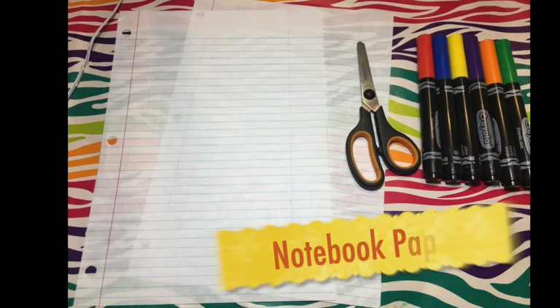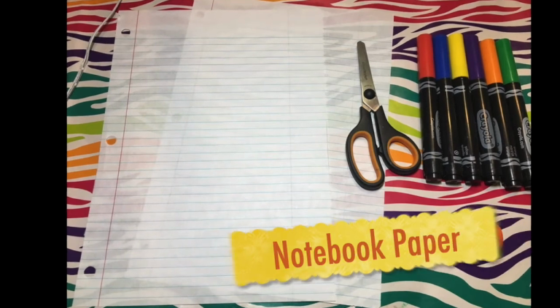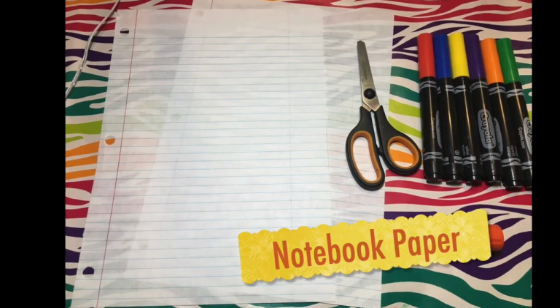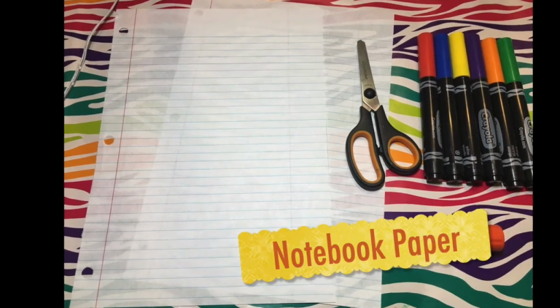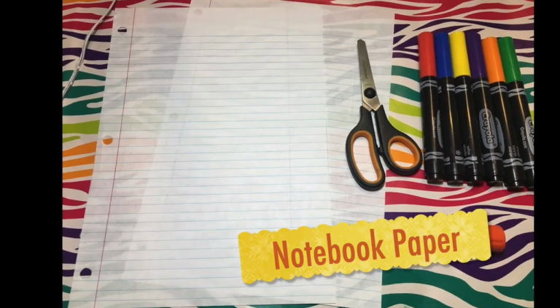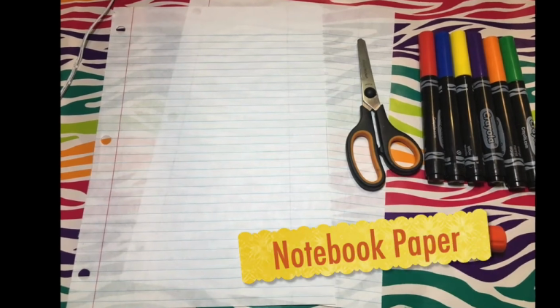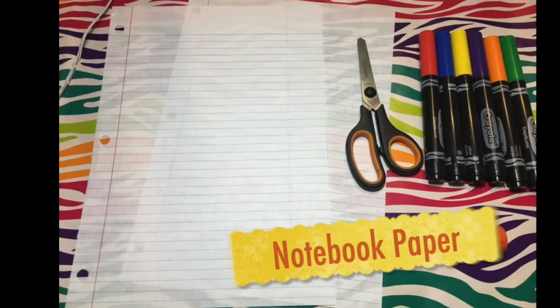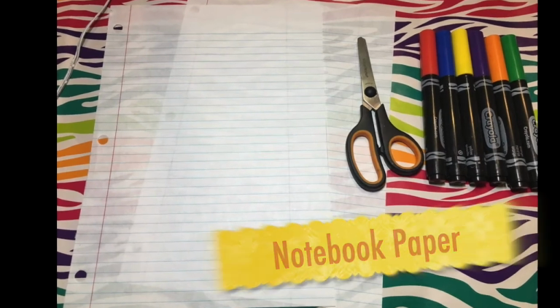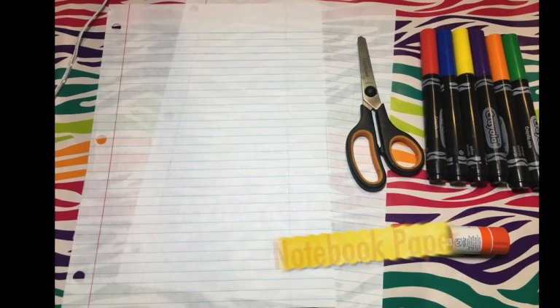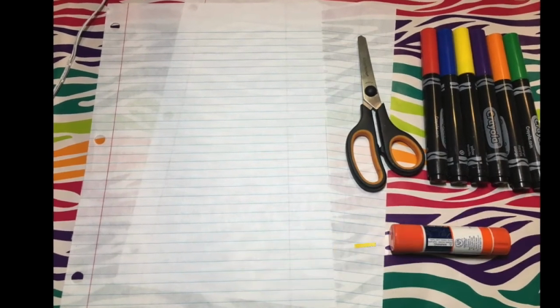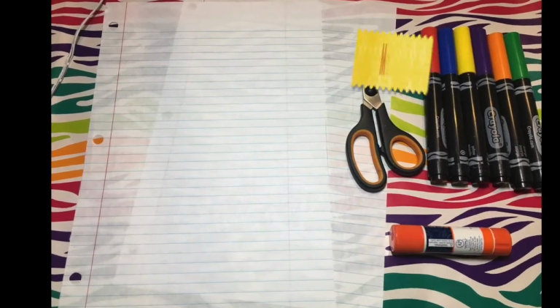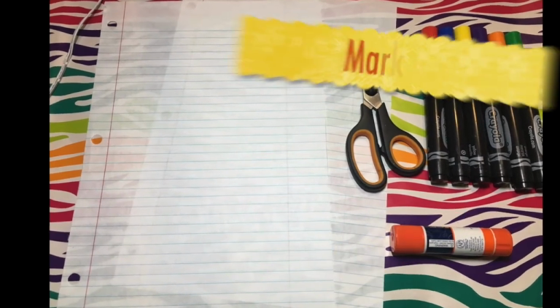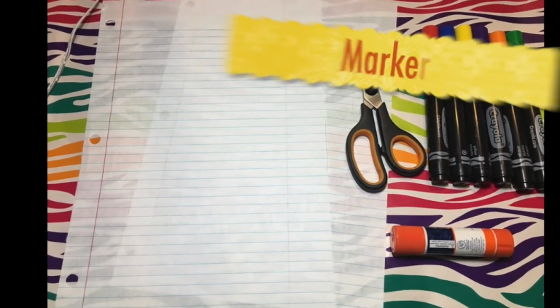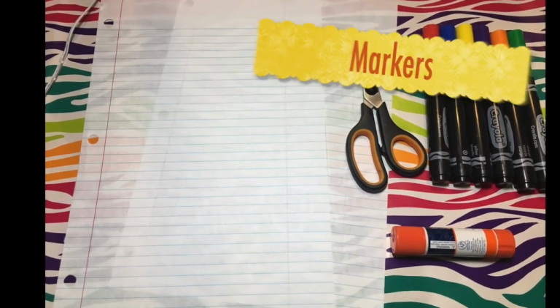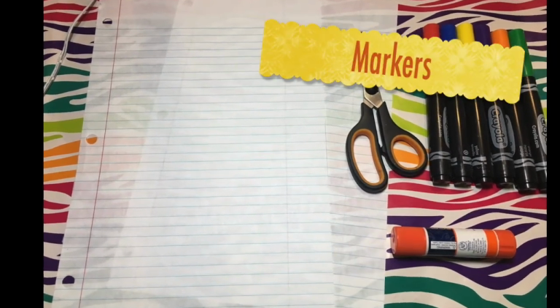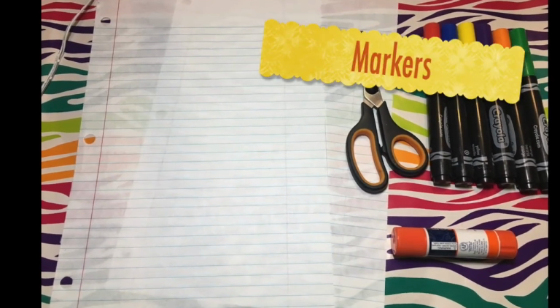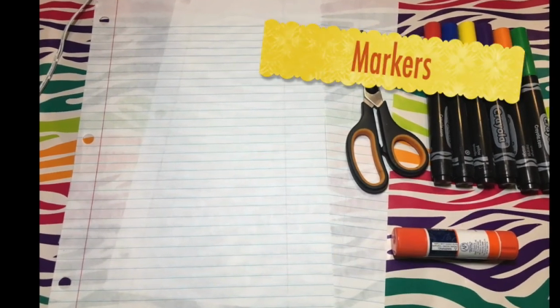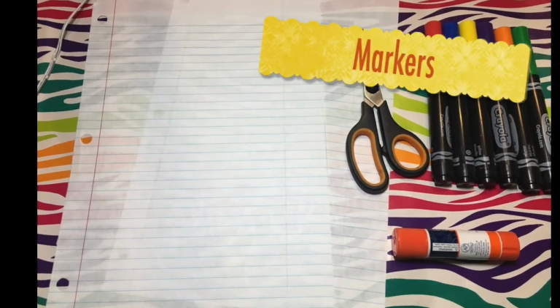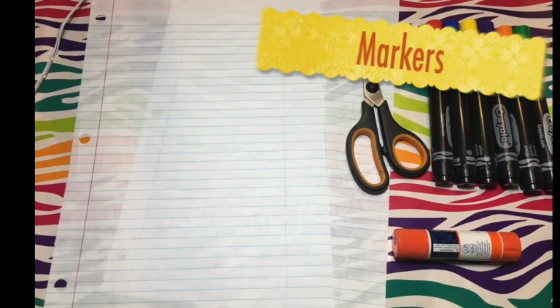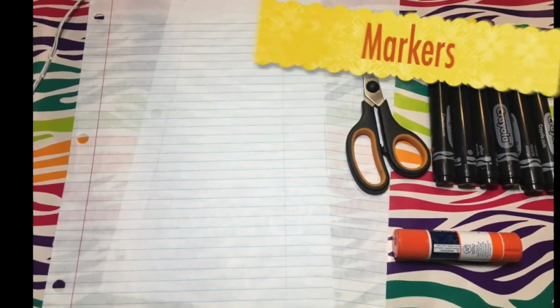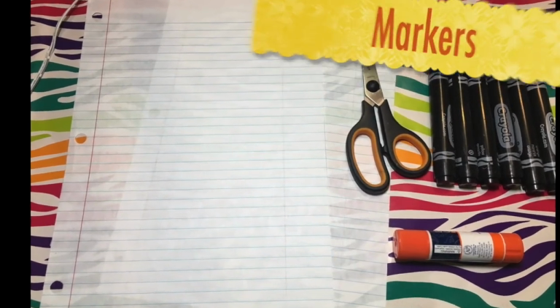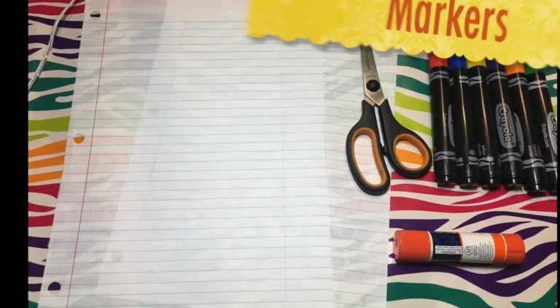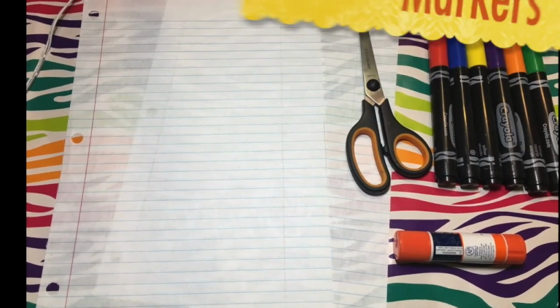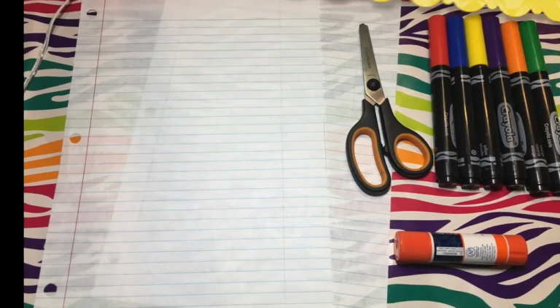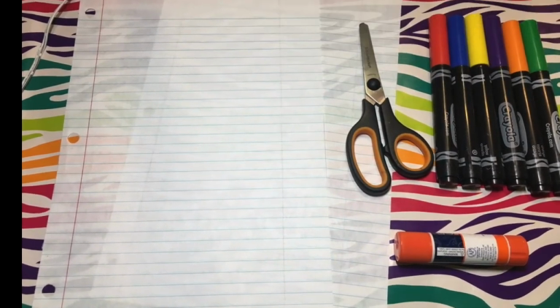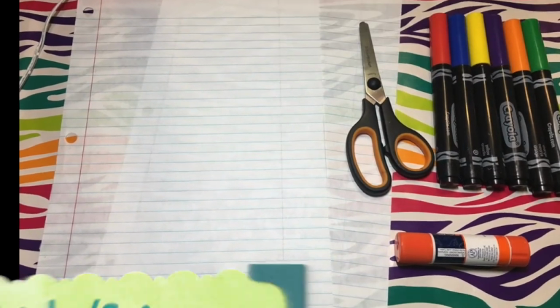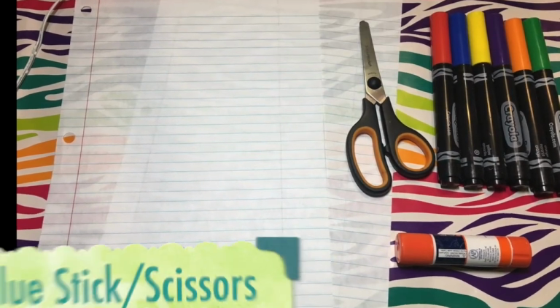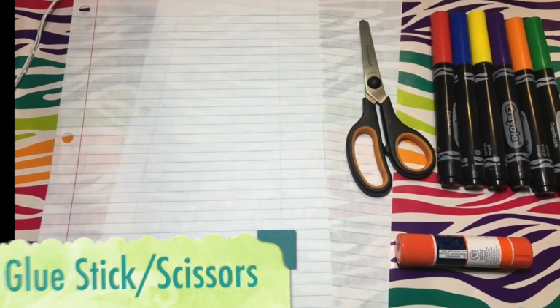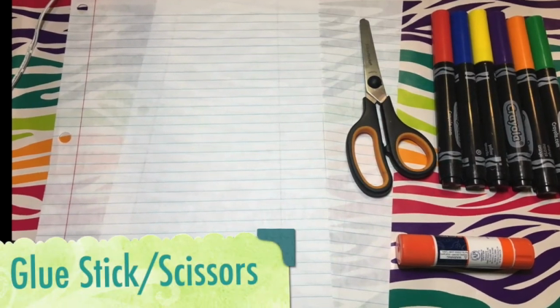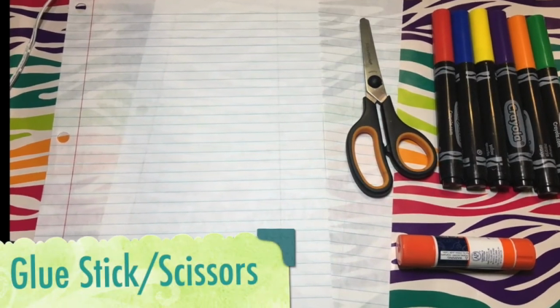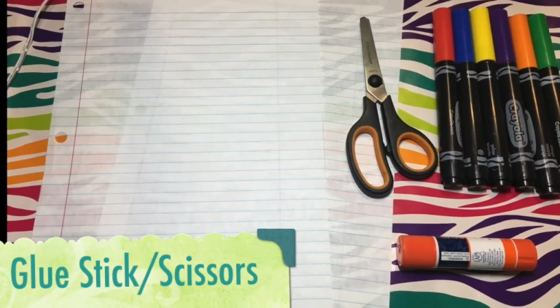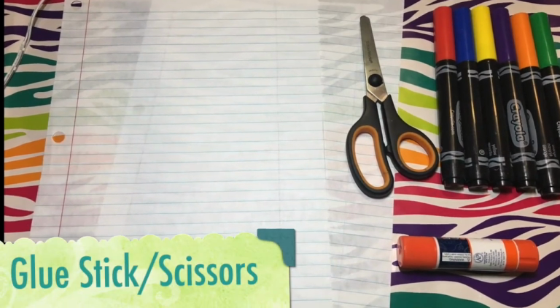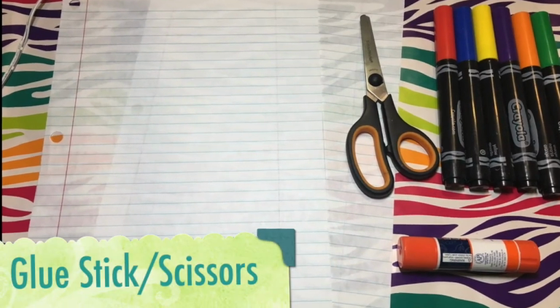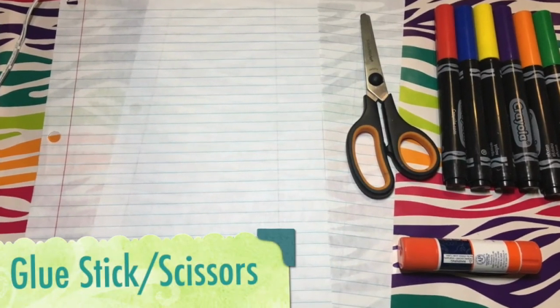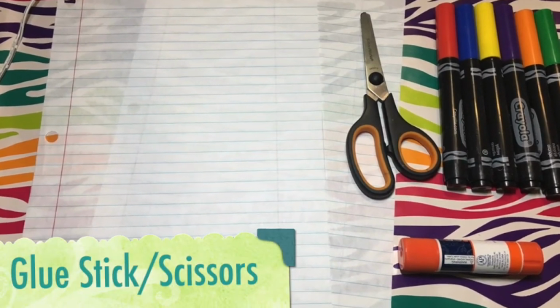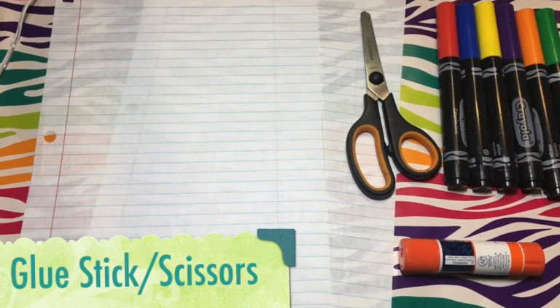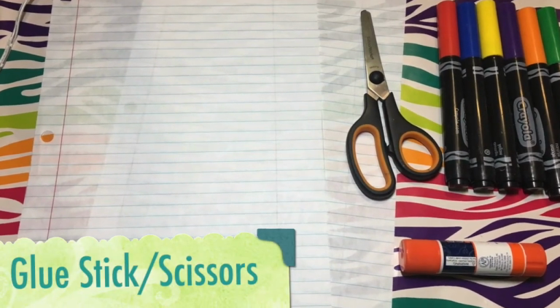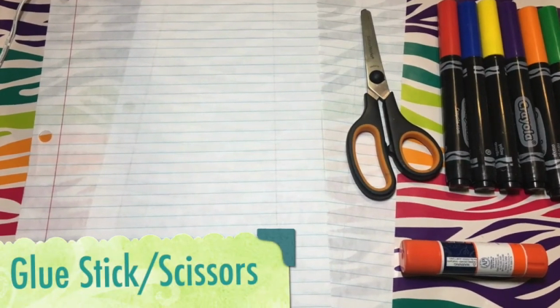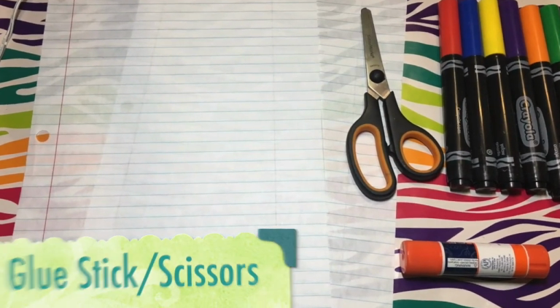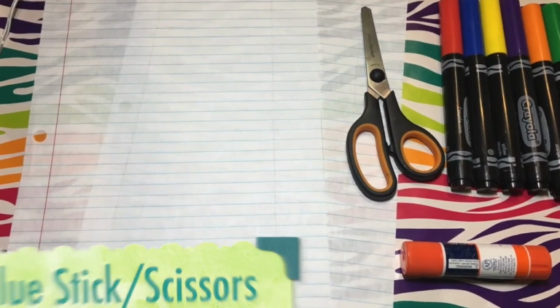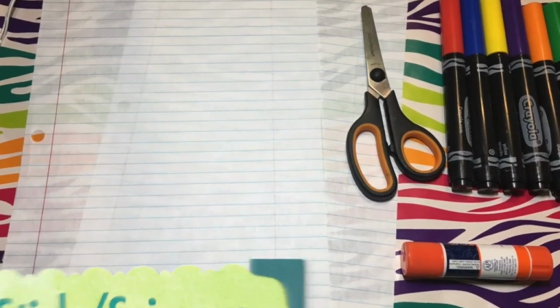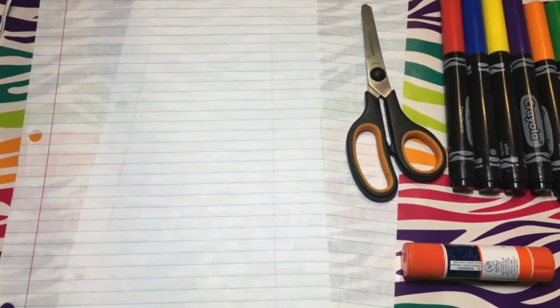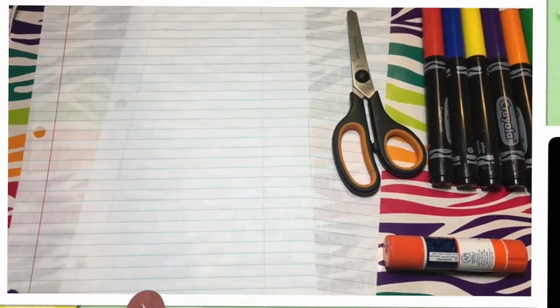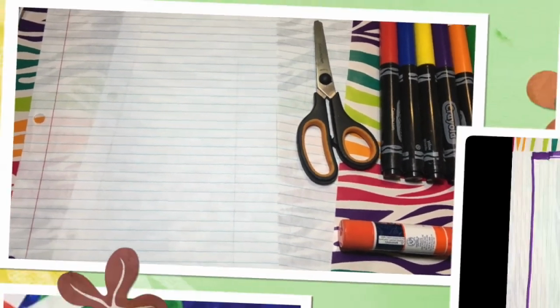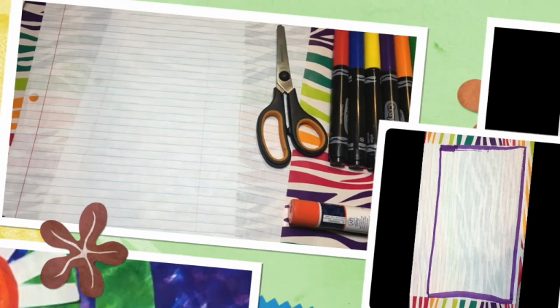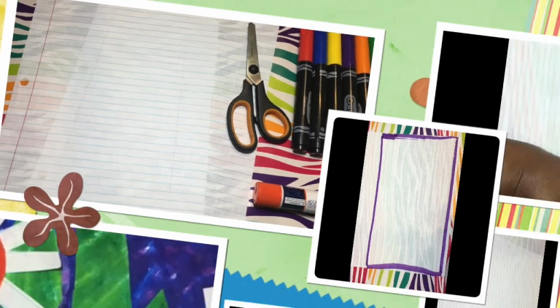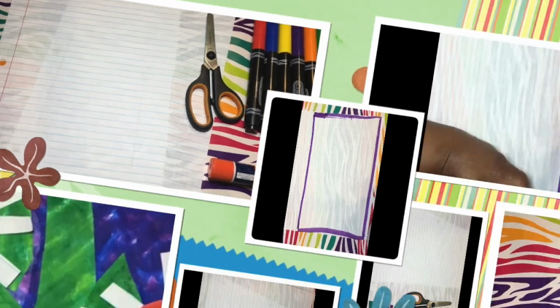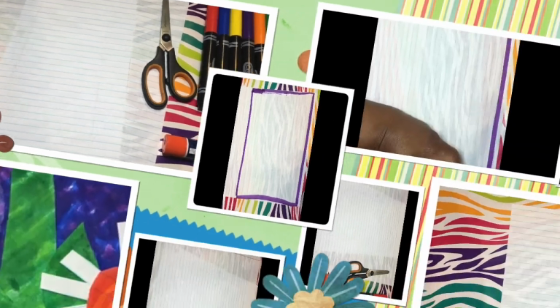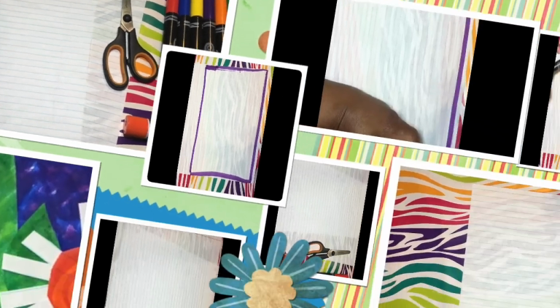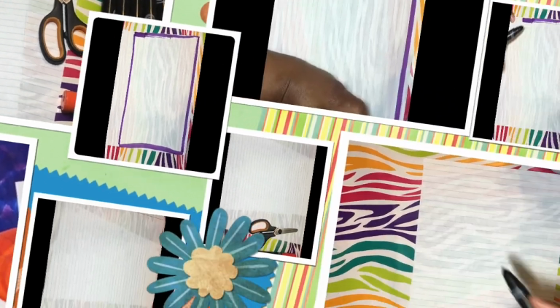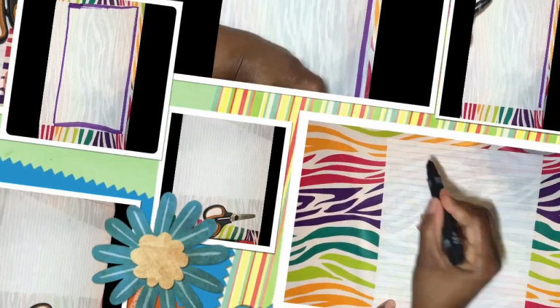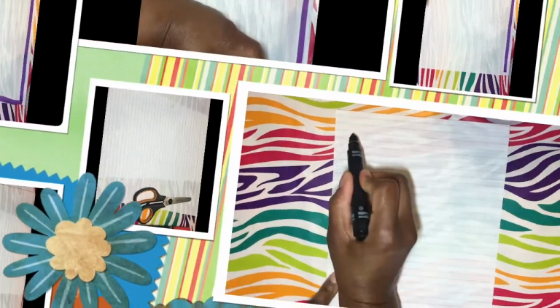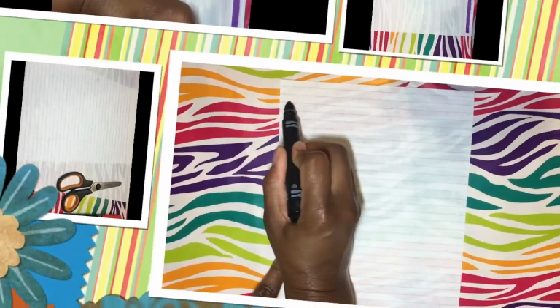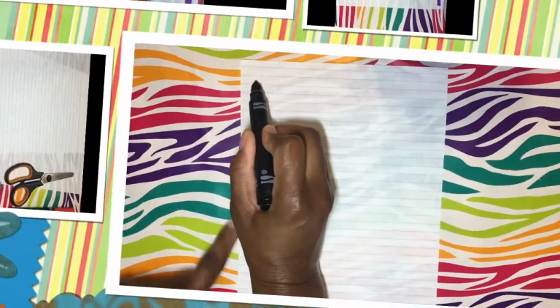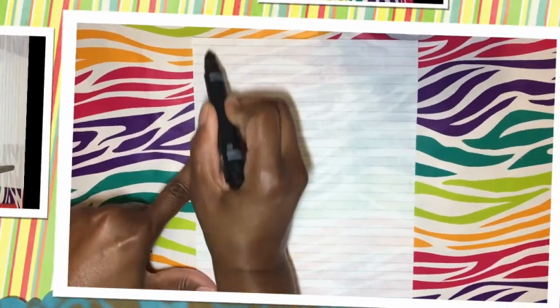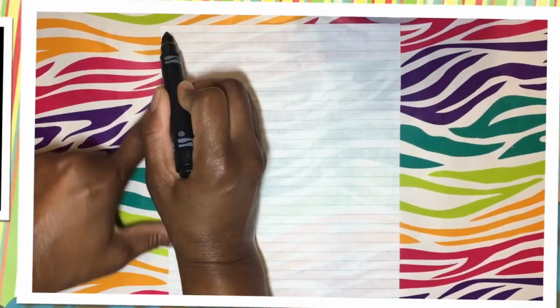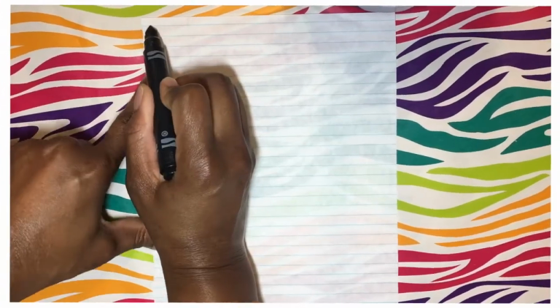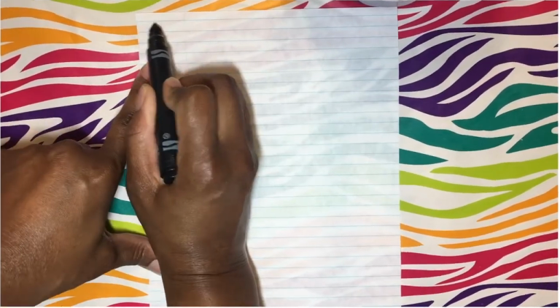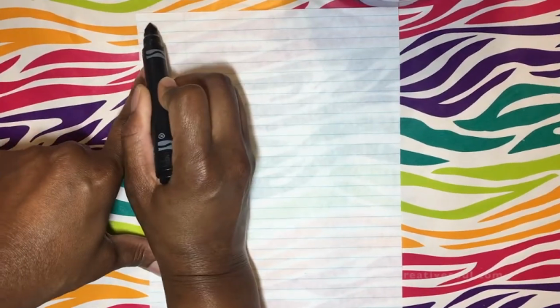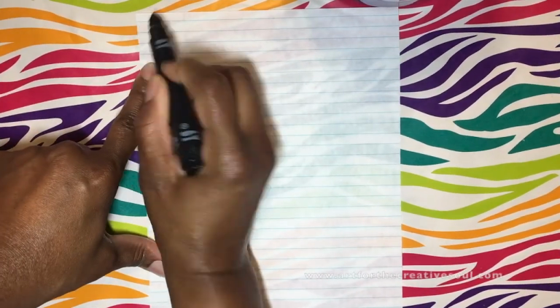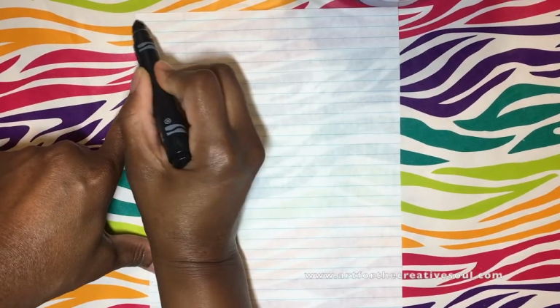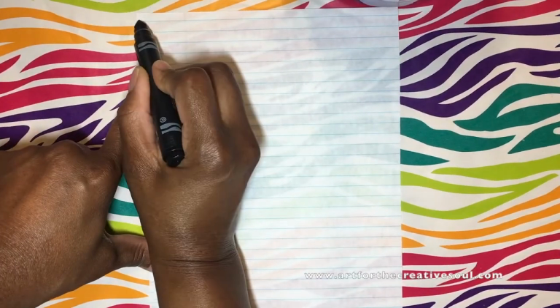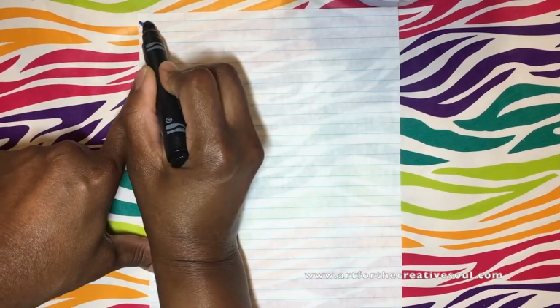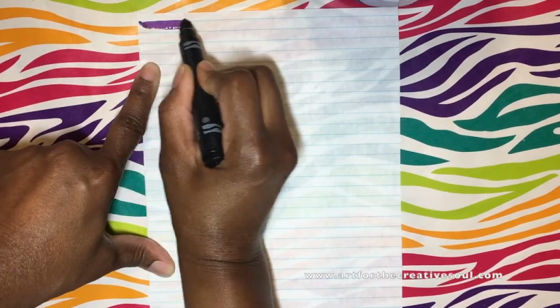All we need for this project is two pieces of notebook paper, six markers, a glue stick, and a pair of scissors.